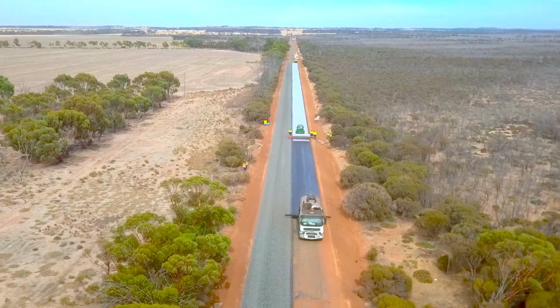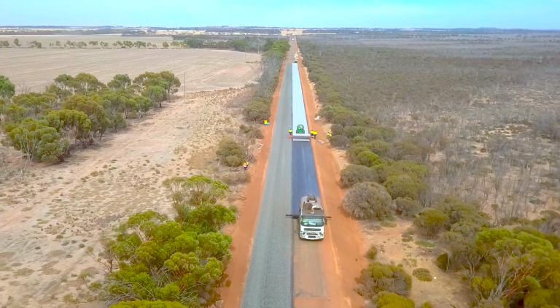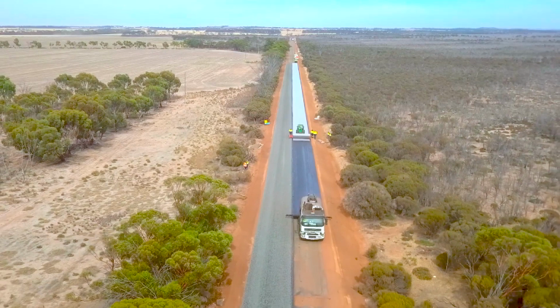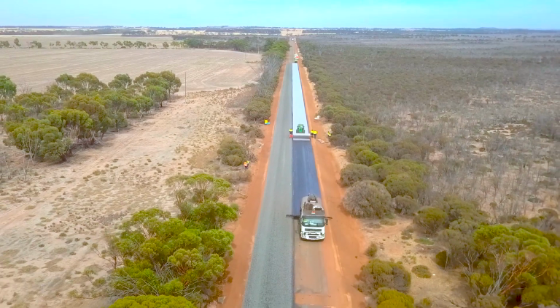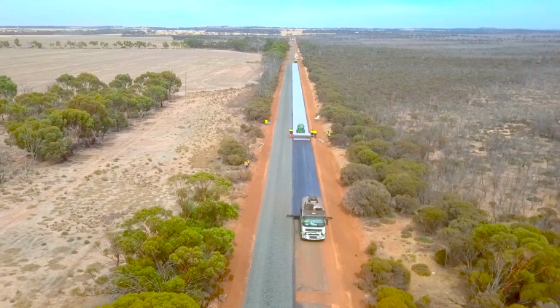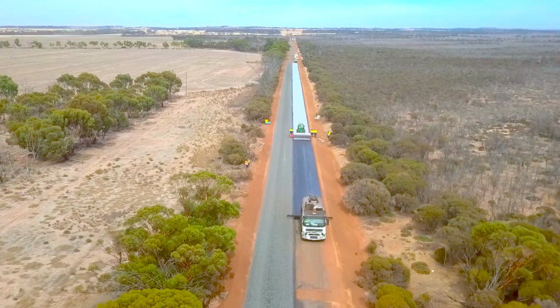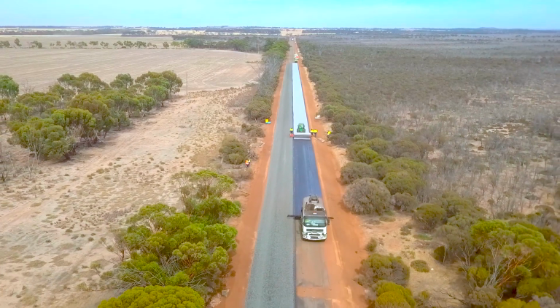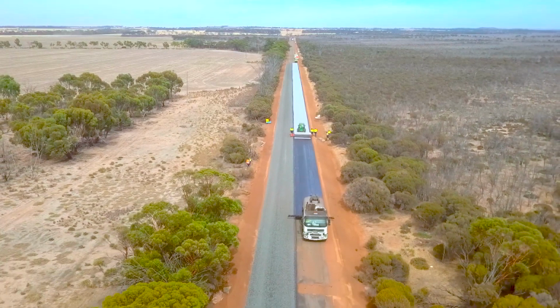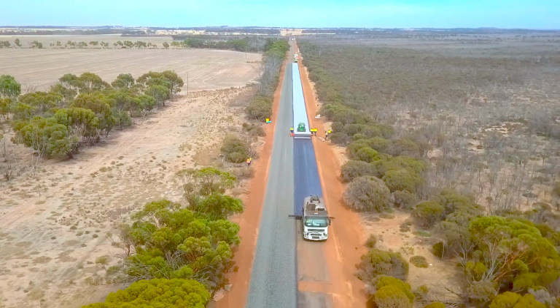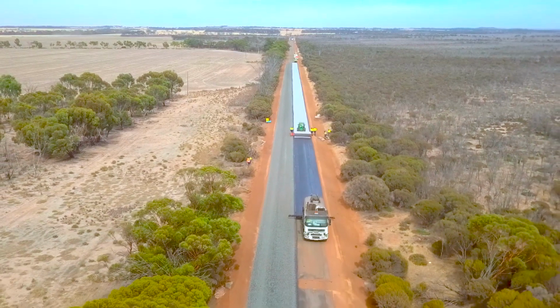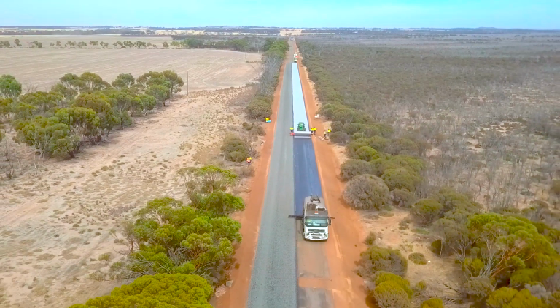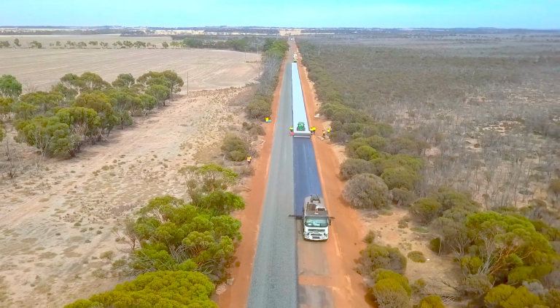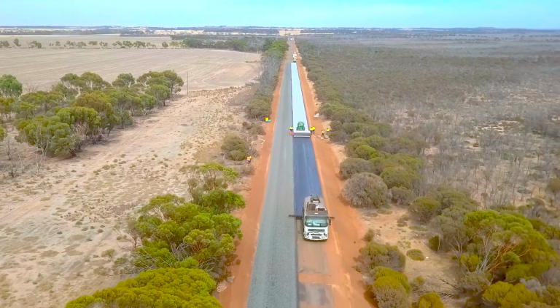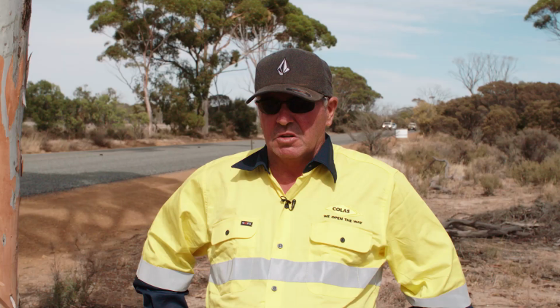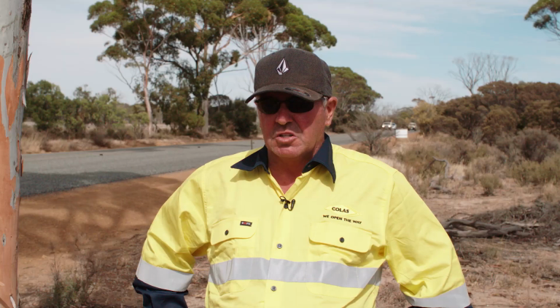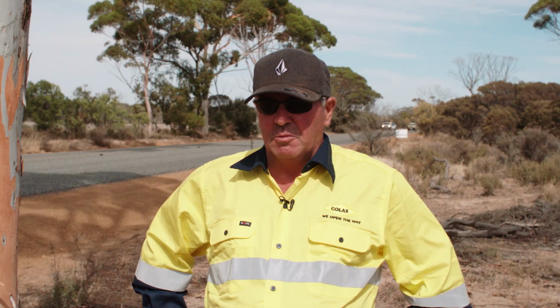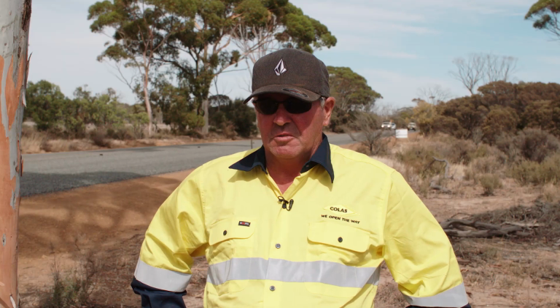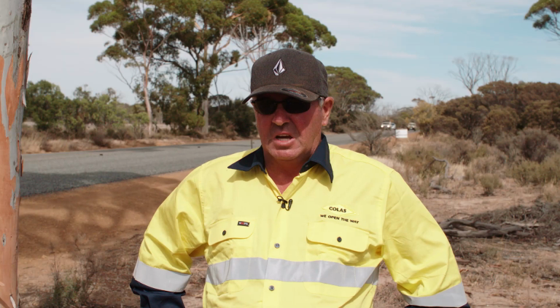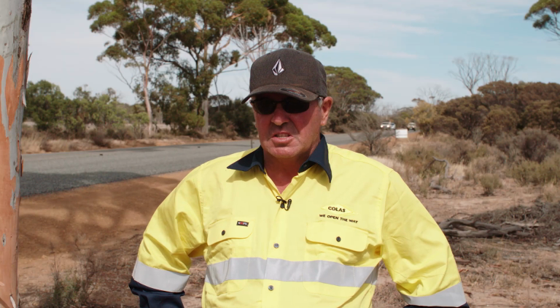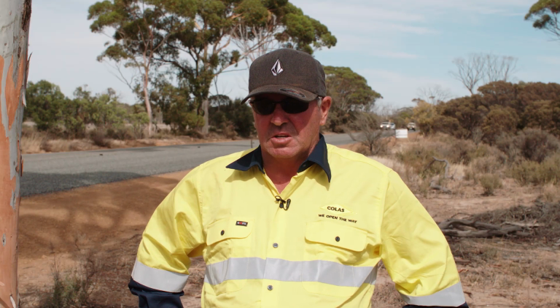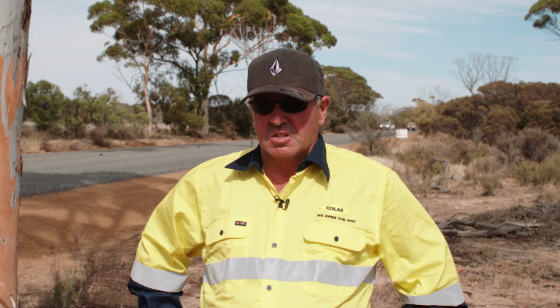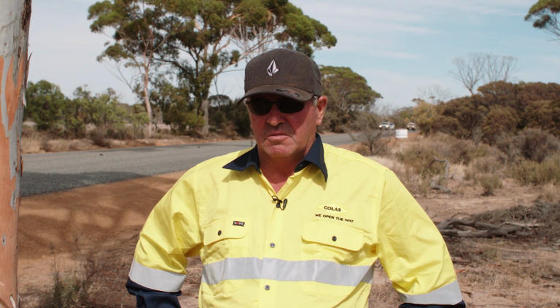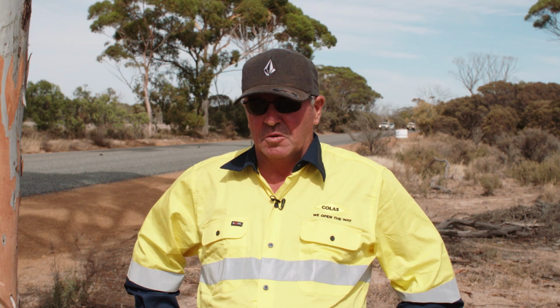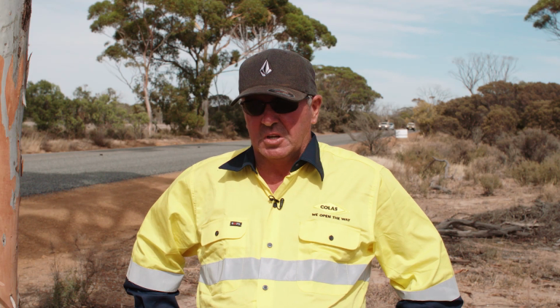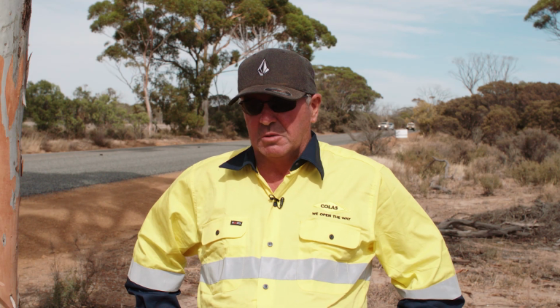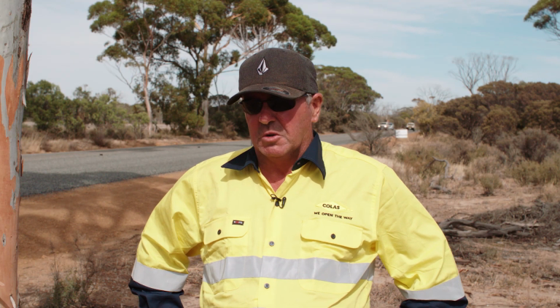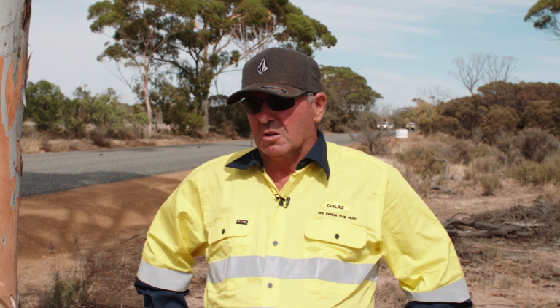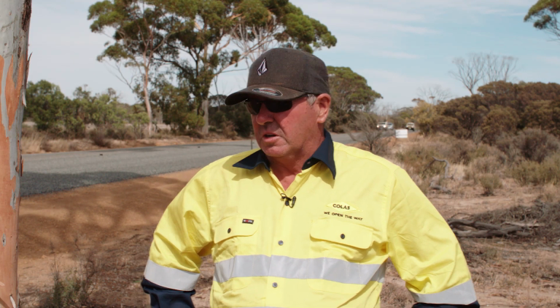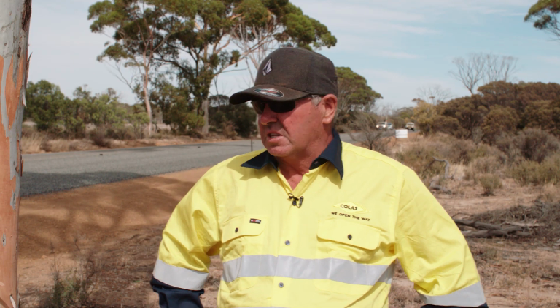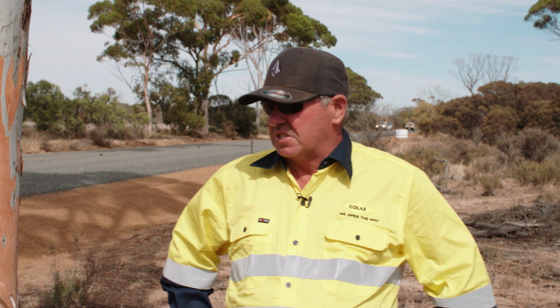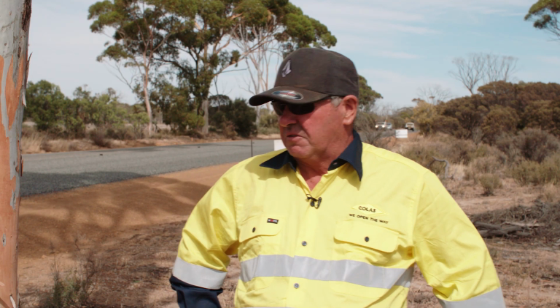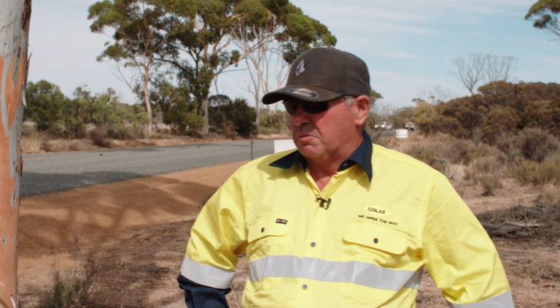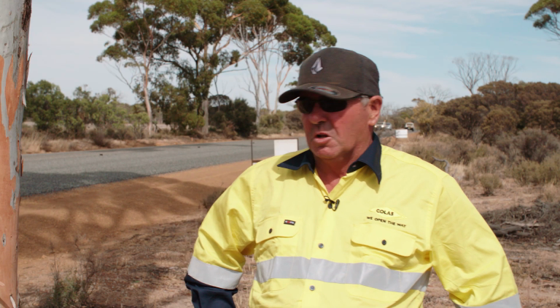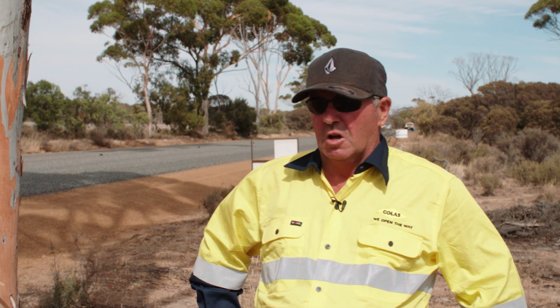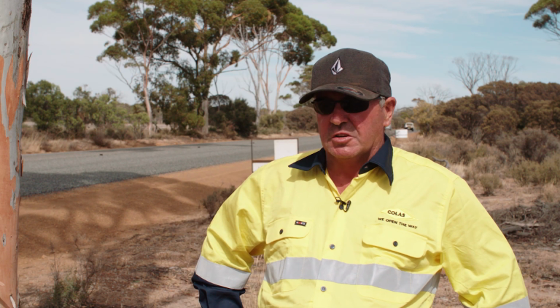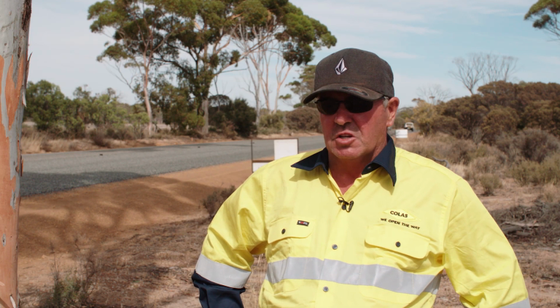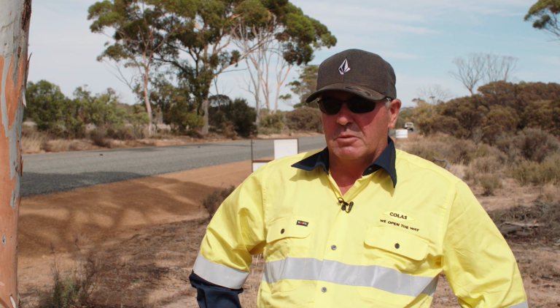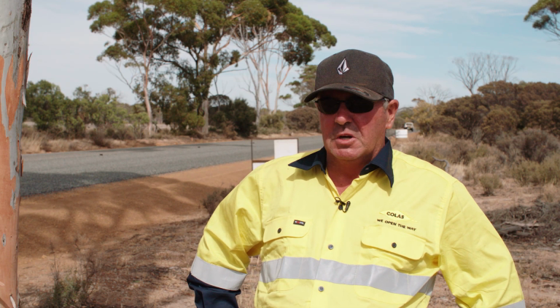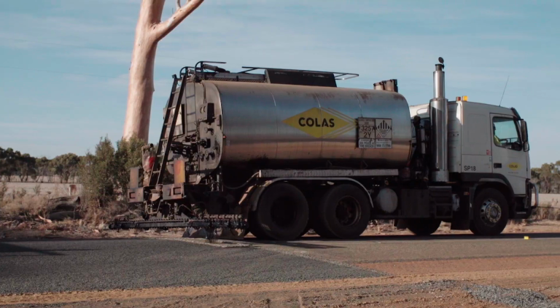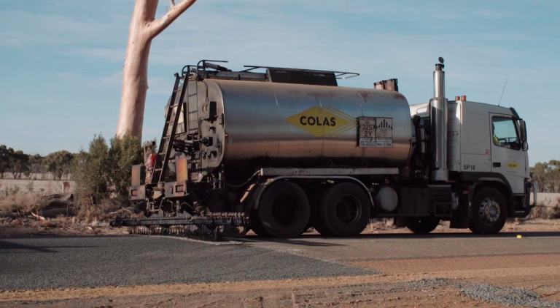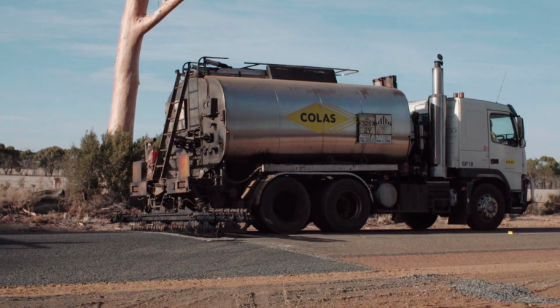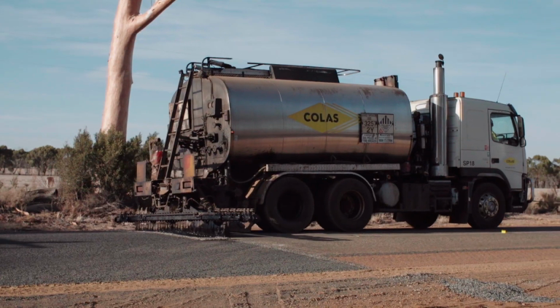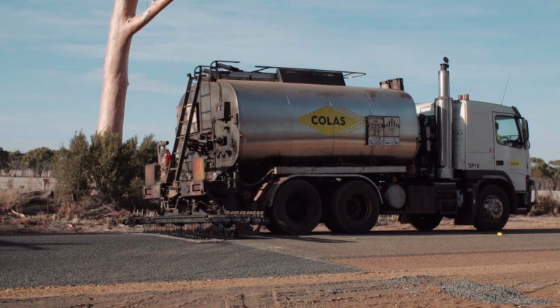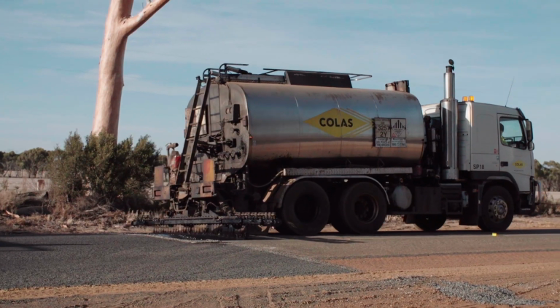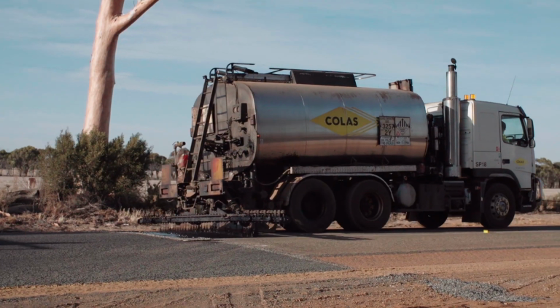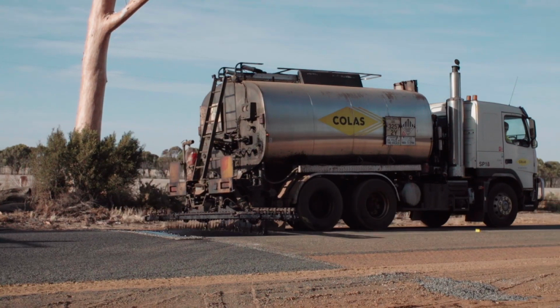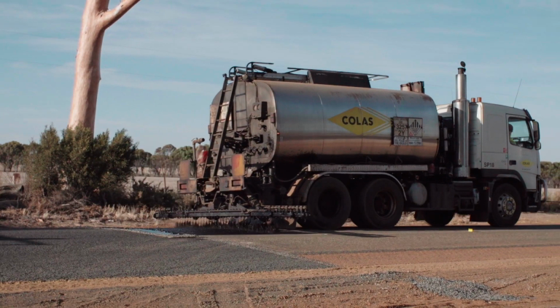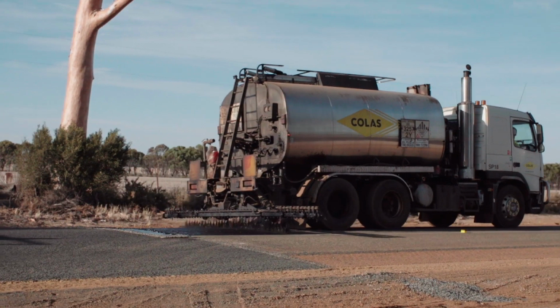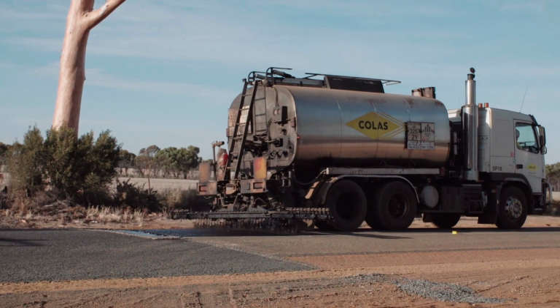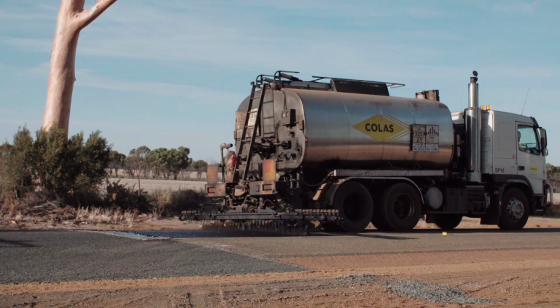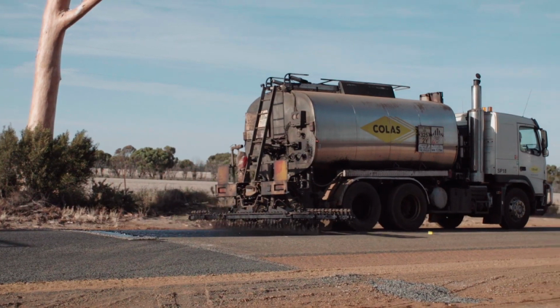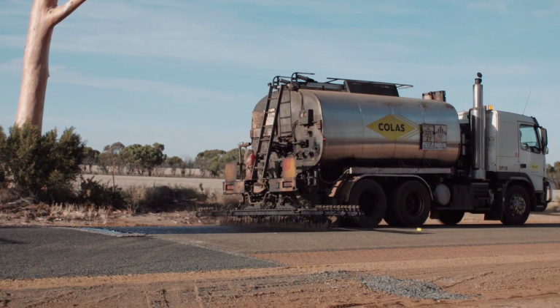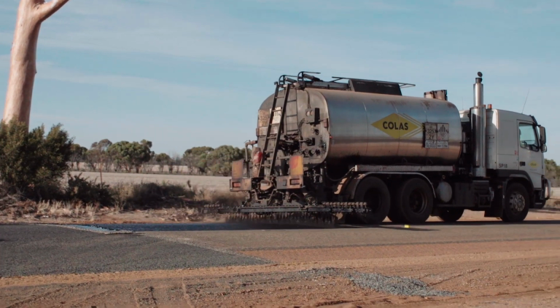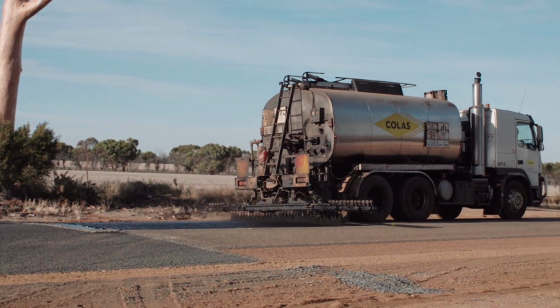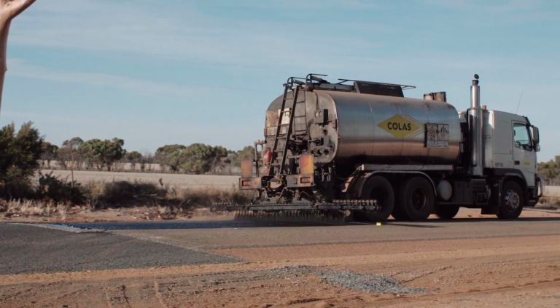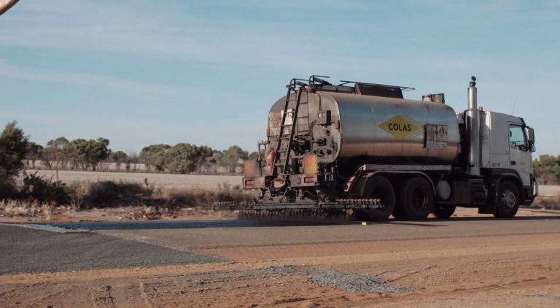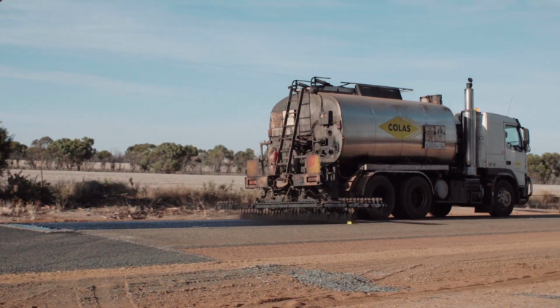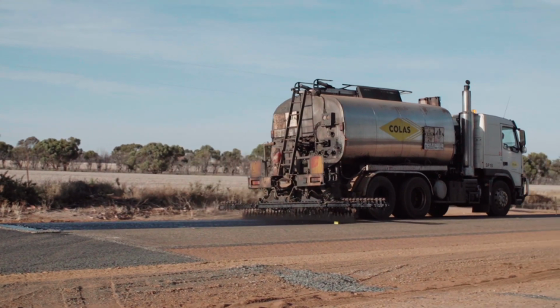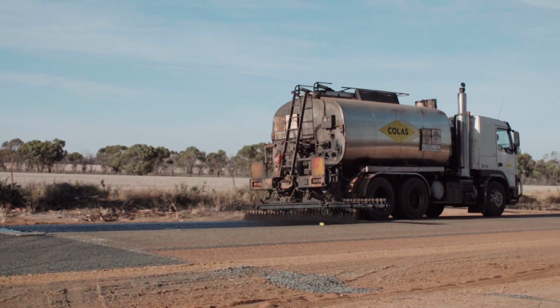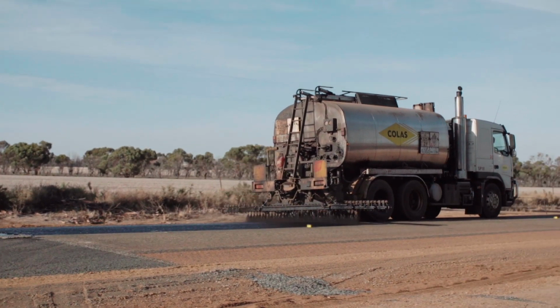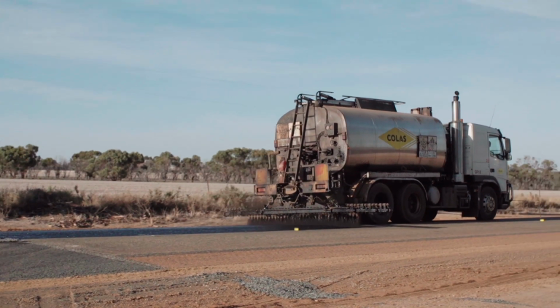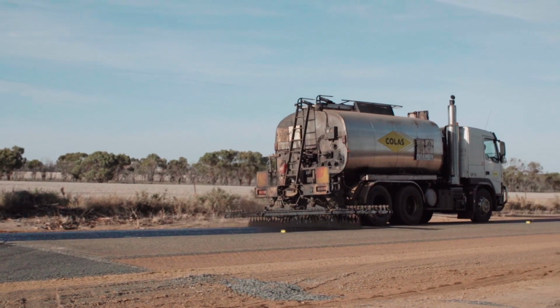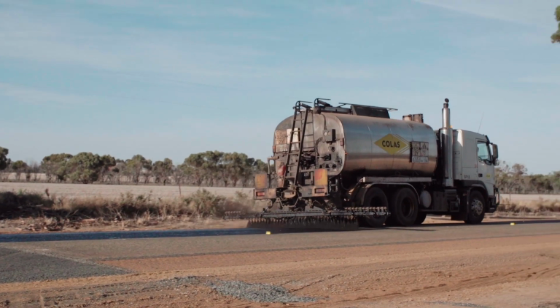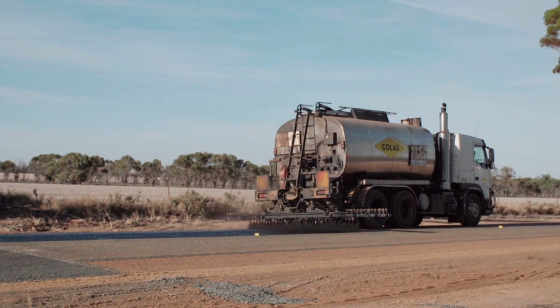In itself it's a two-coat seal going on top of that, so it's a 14 mil and a 7 mil on top. 15% of heavies down on this road.